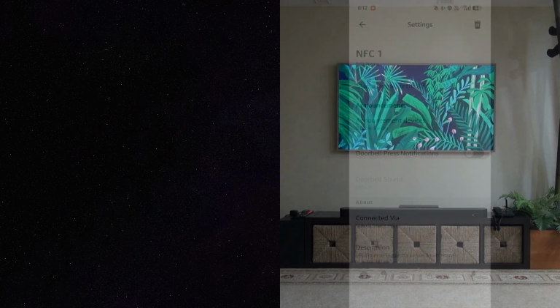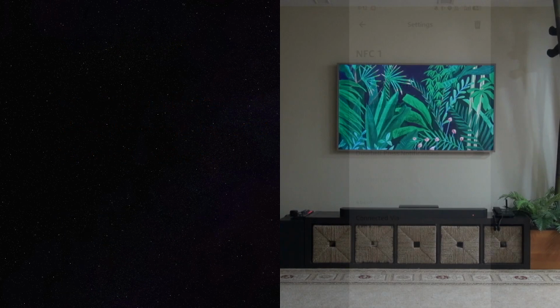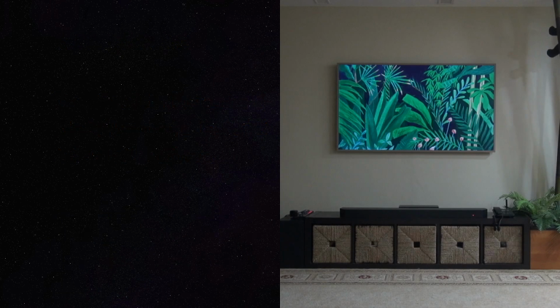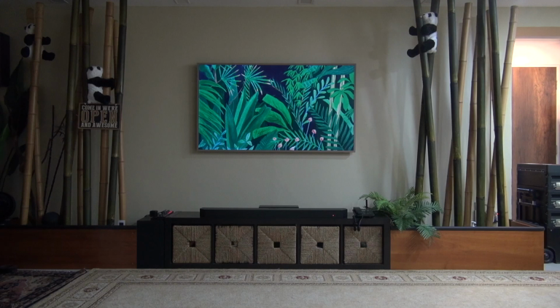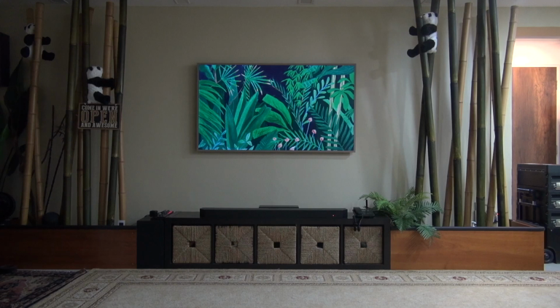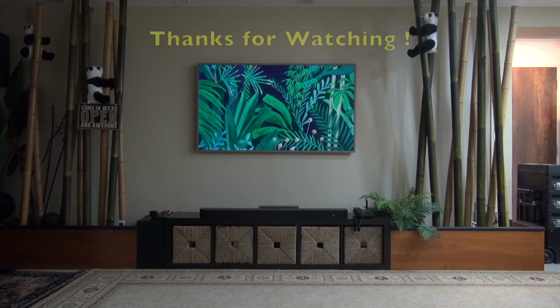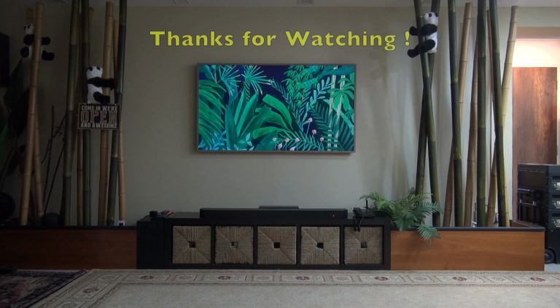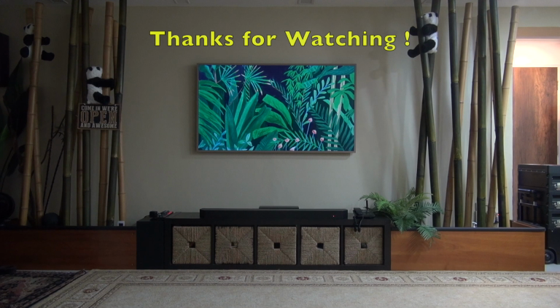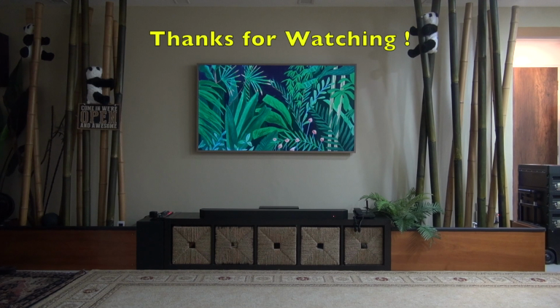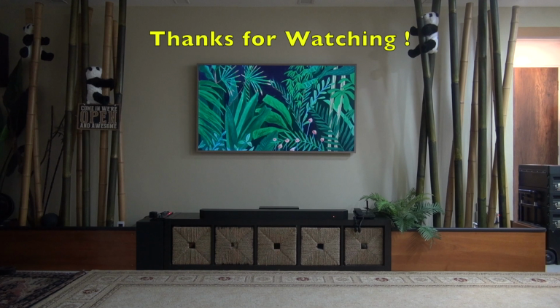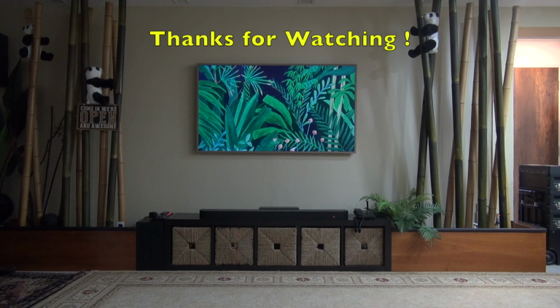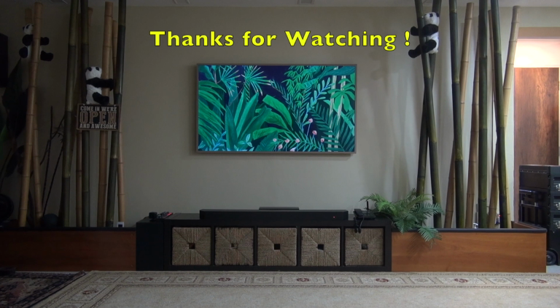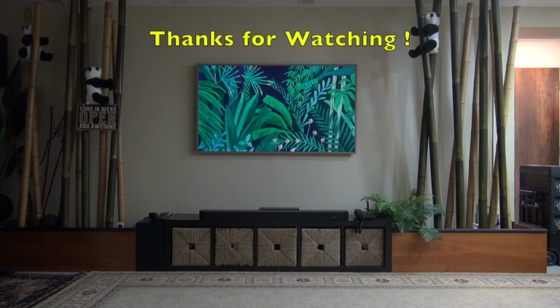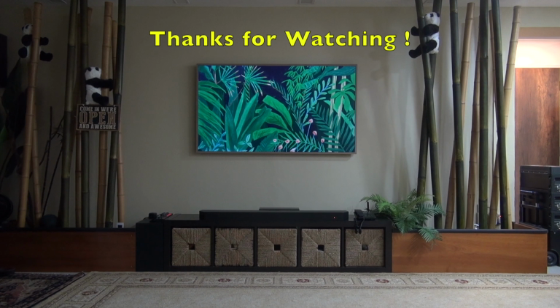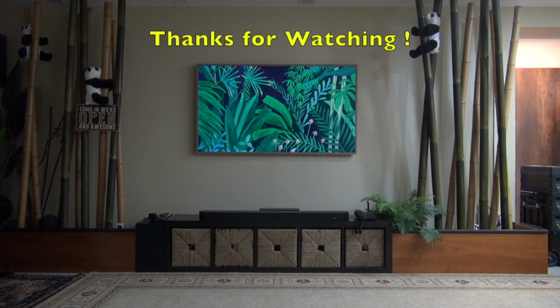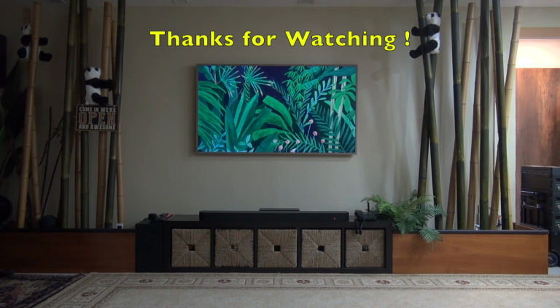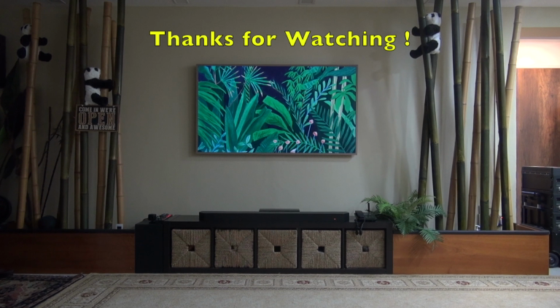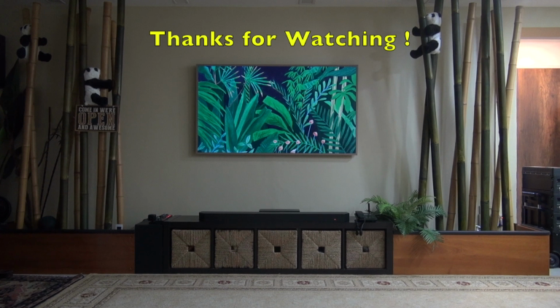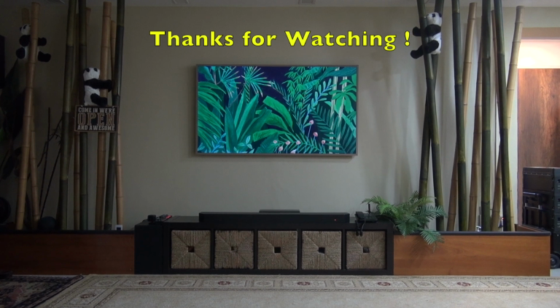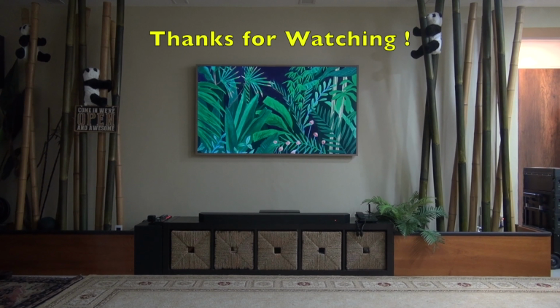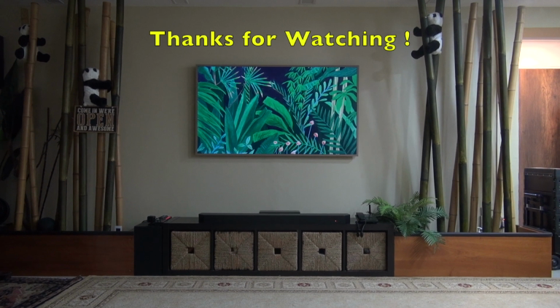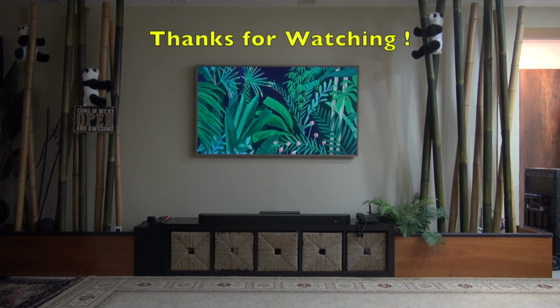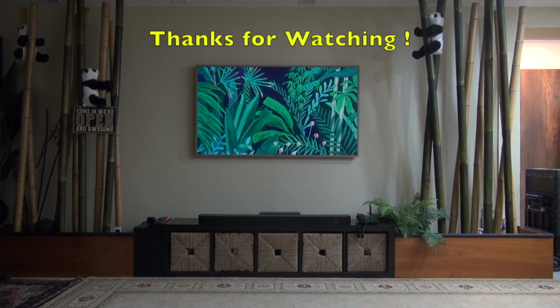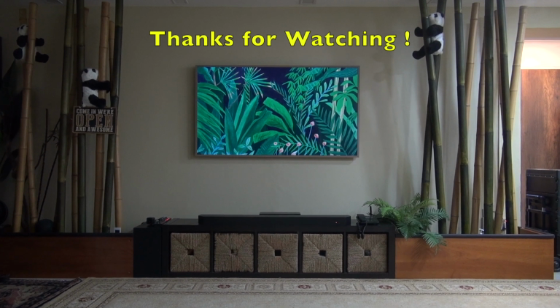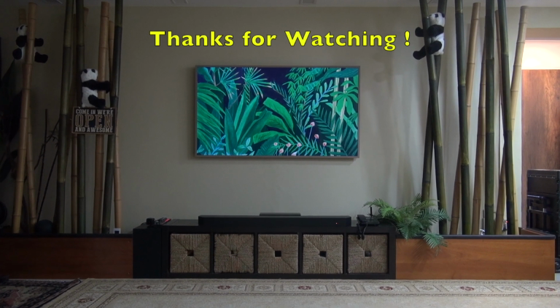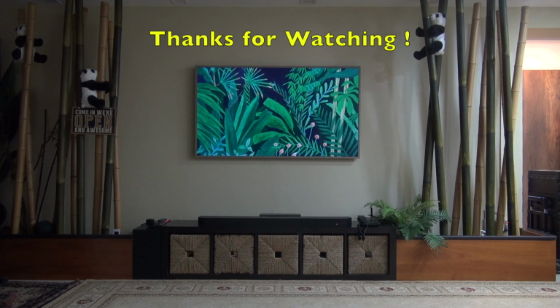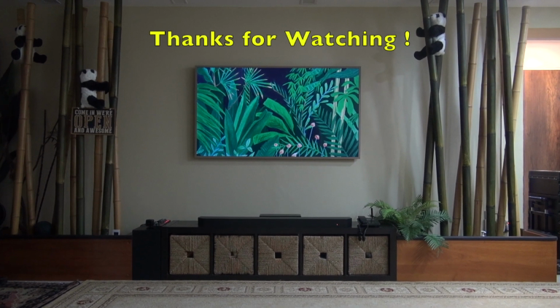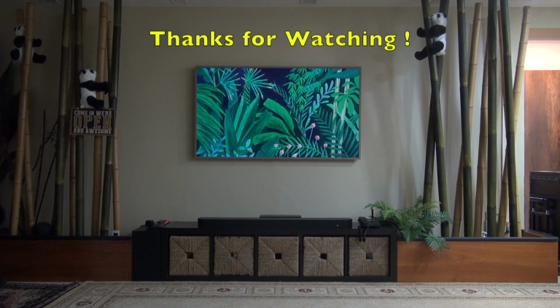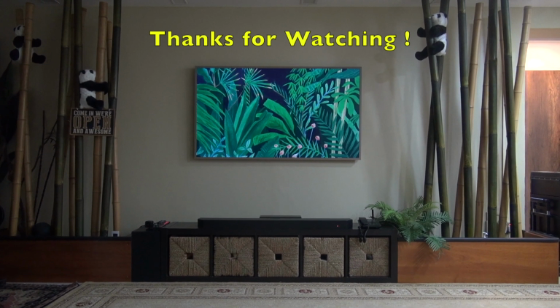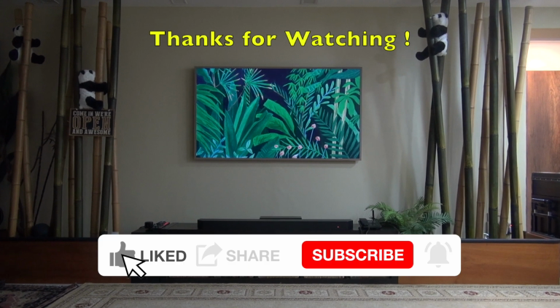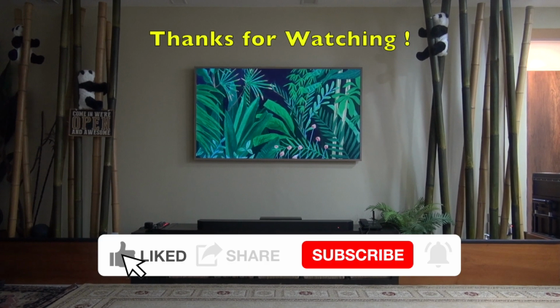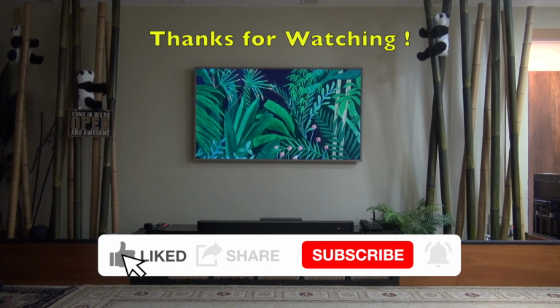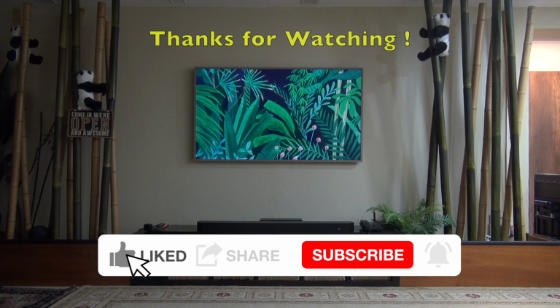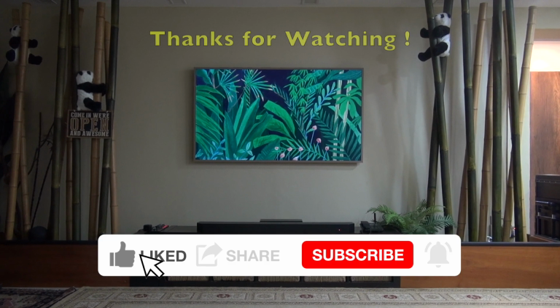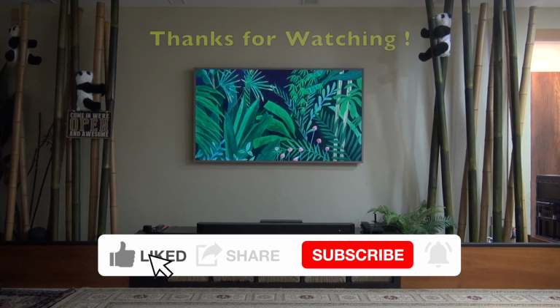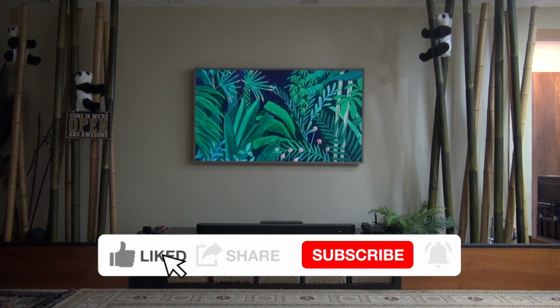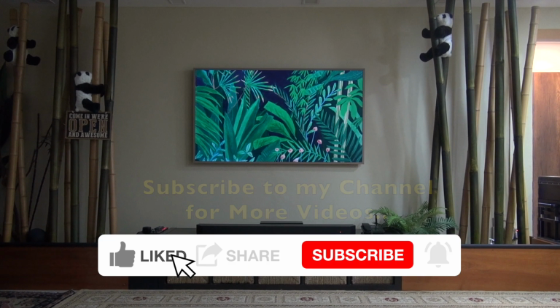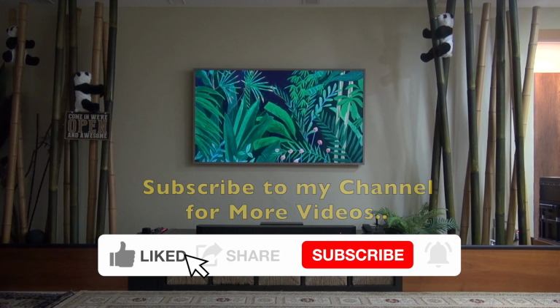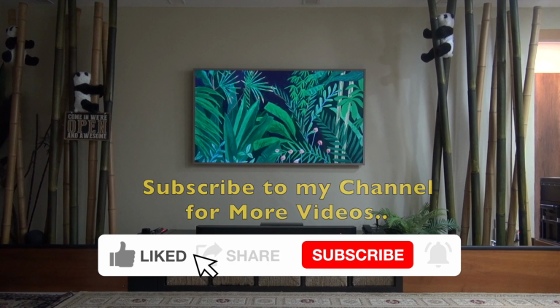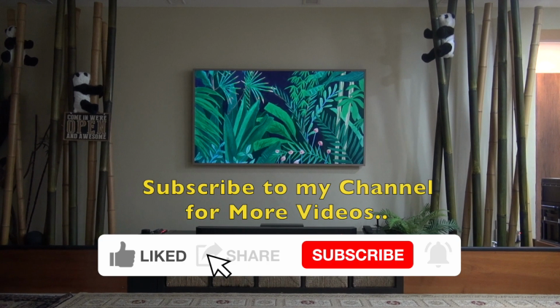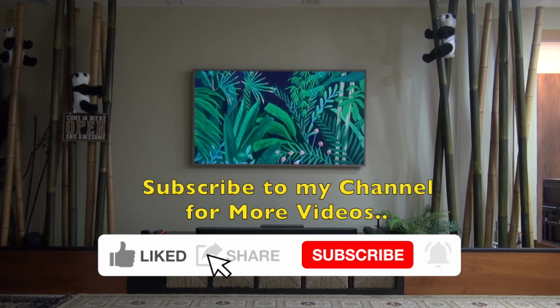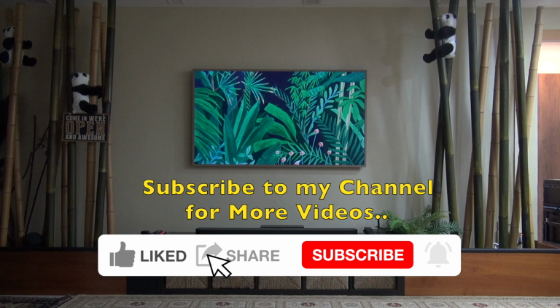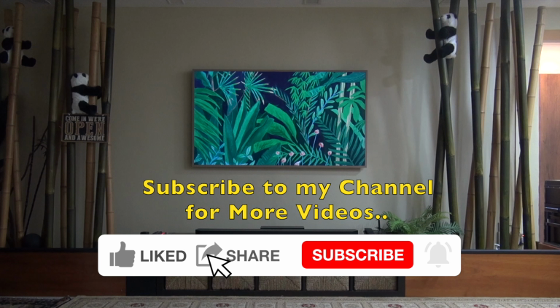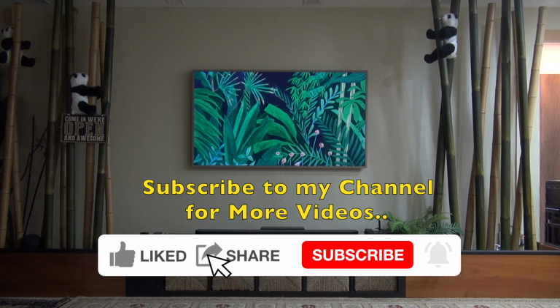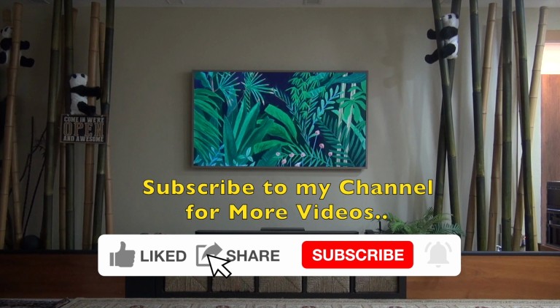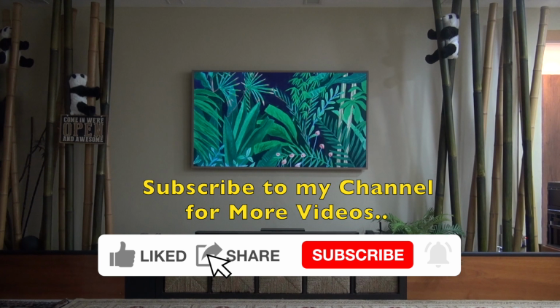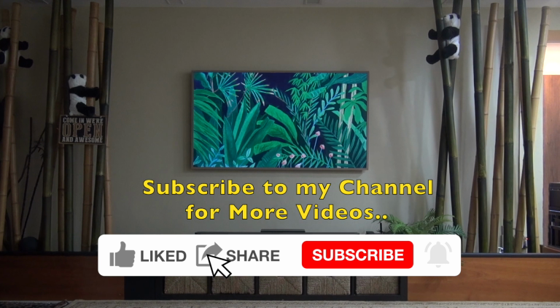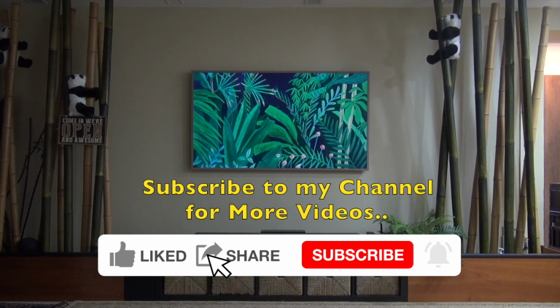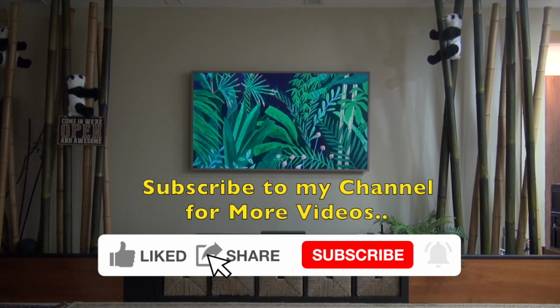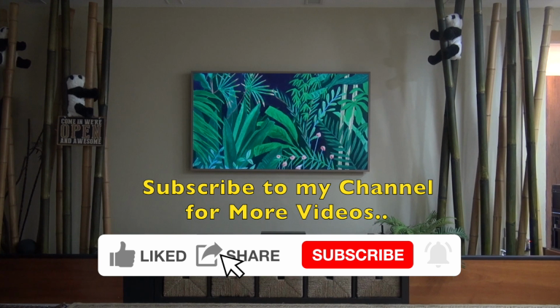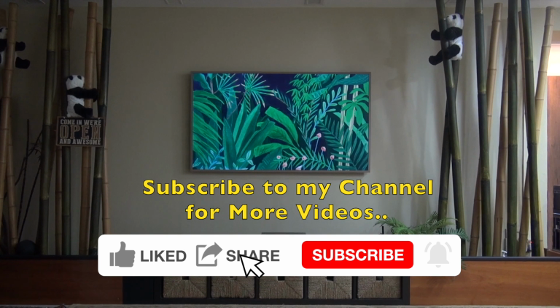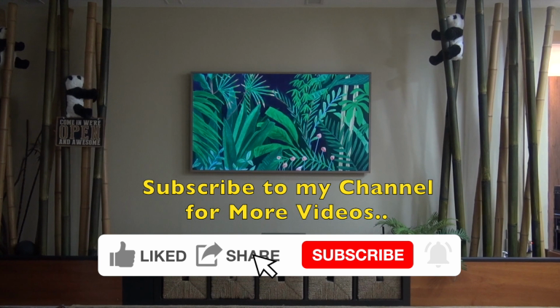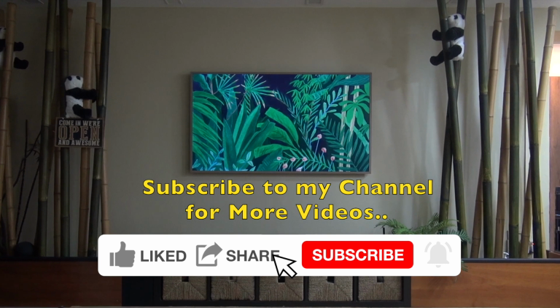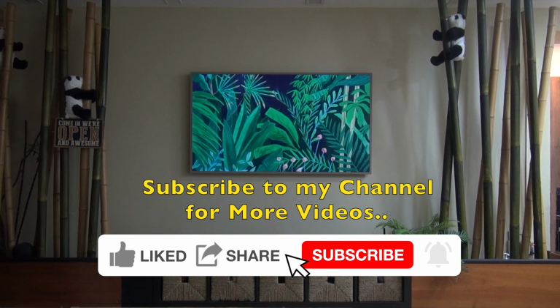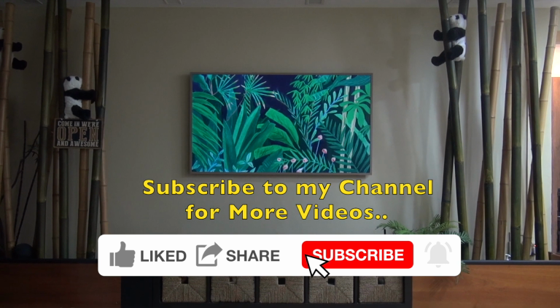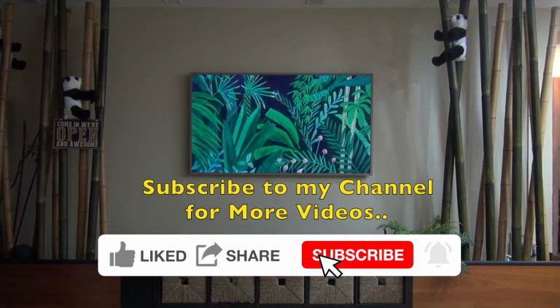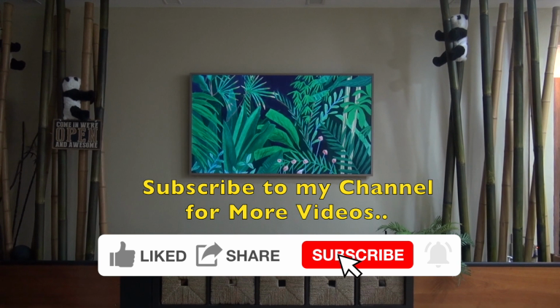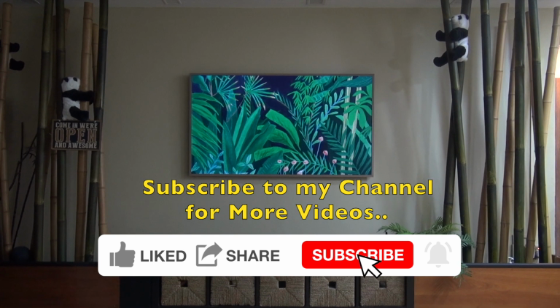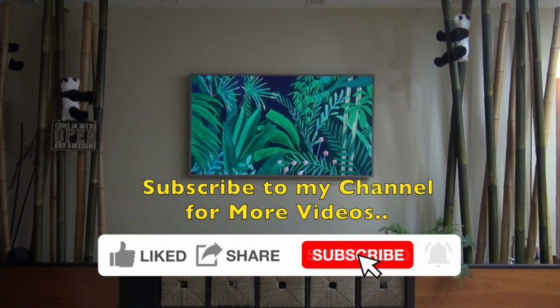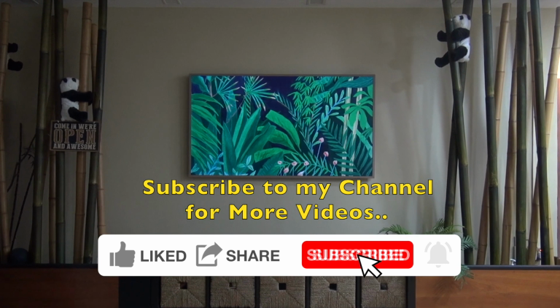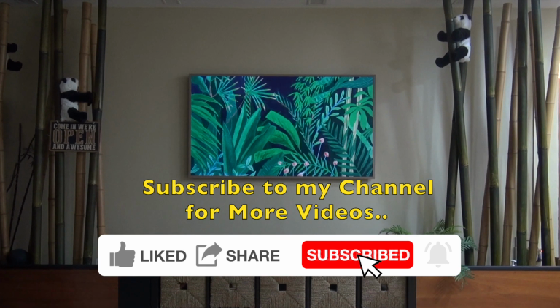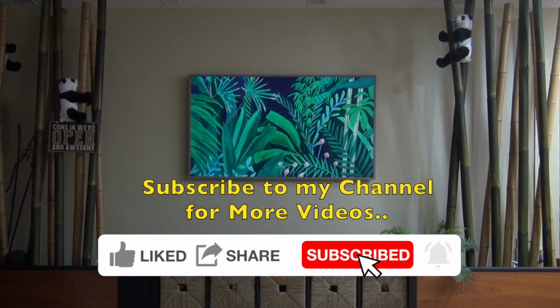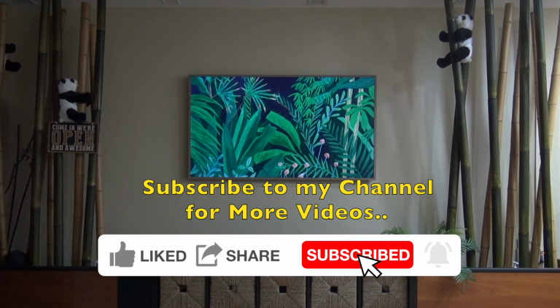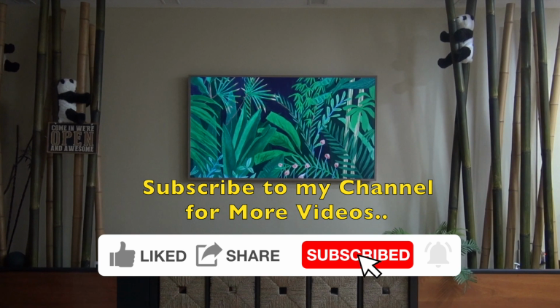That is it. Thanks for watching. Subscribe to my channel for more automation videos.